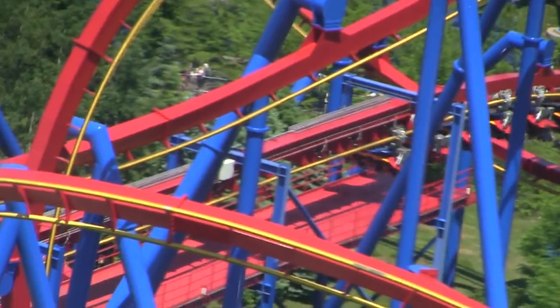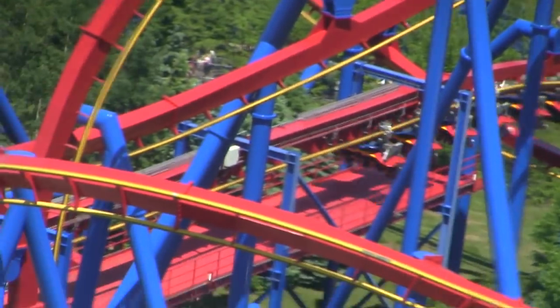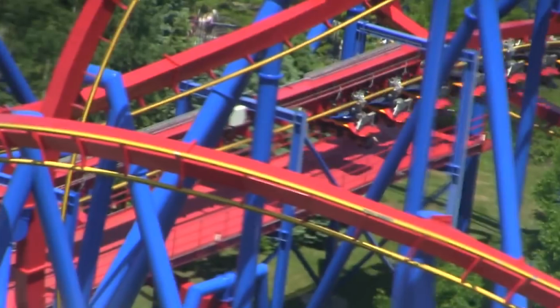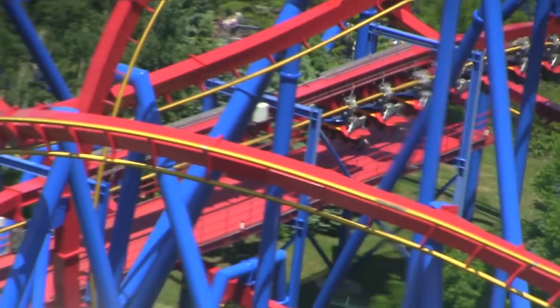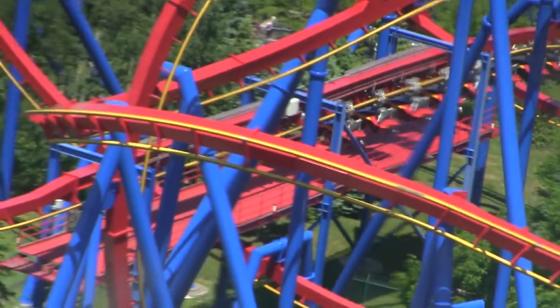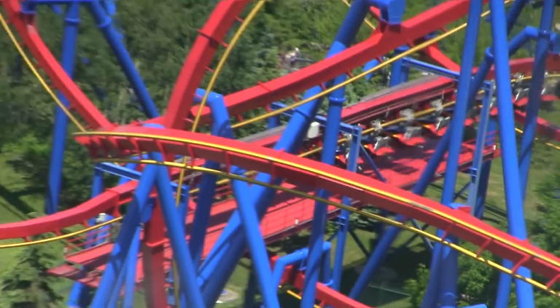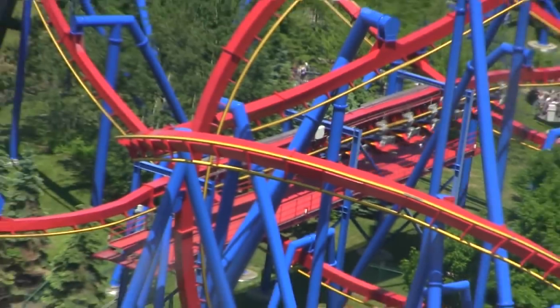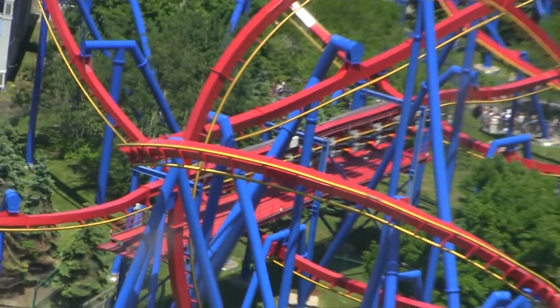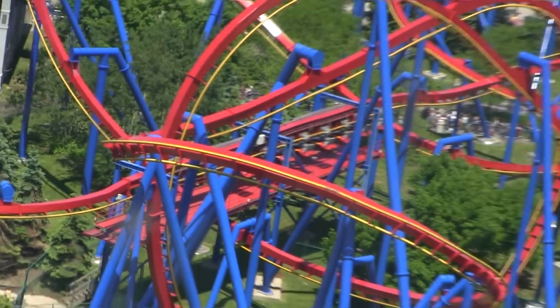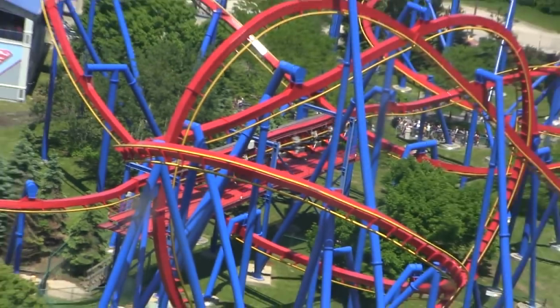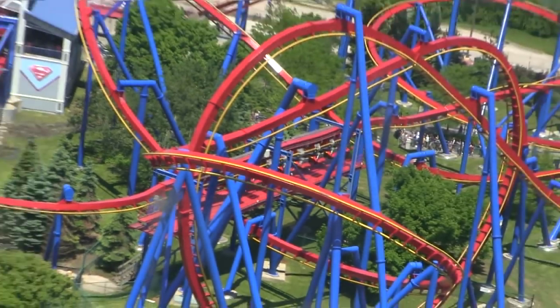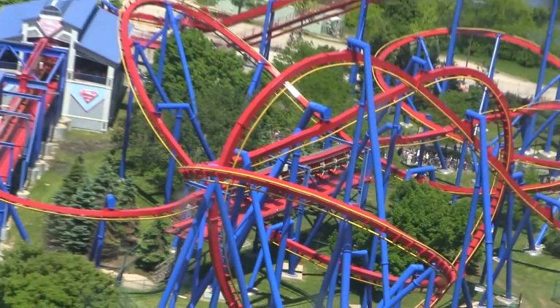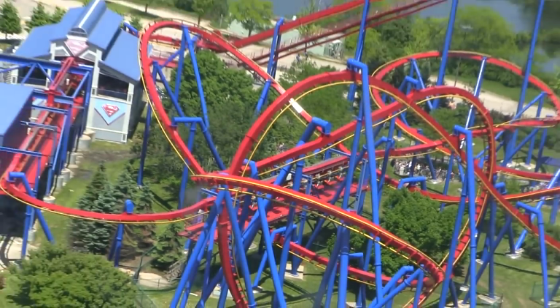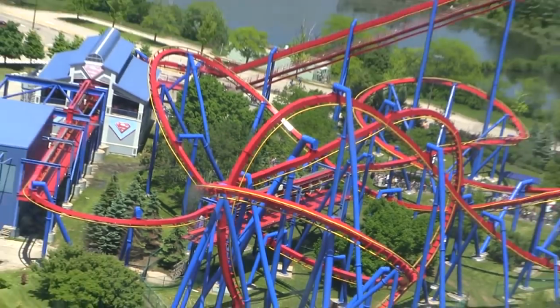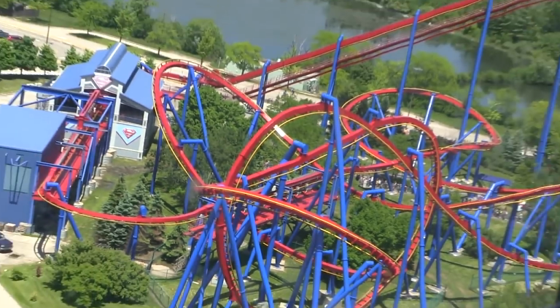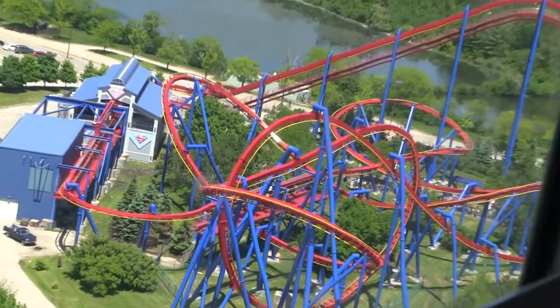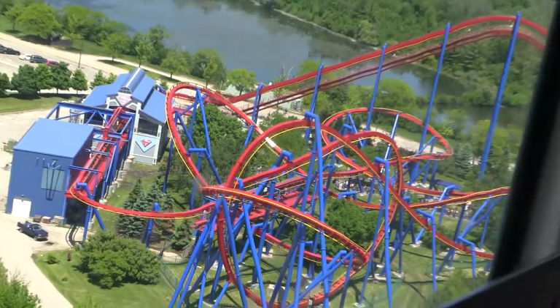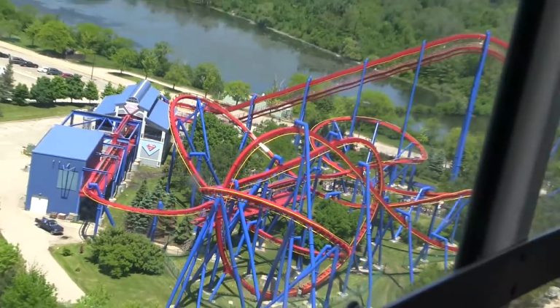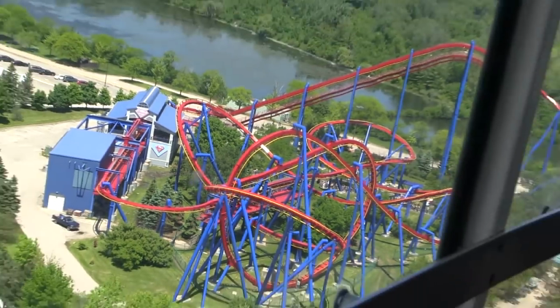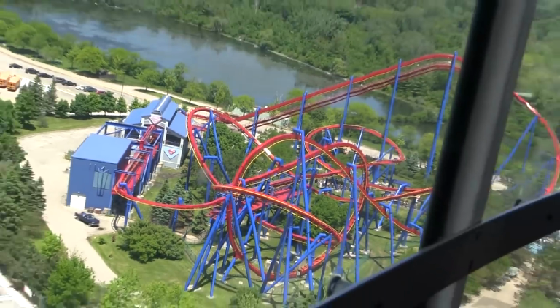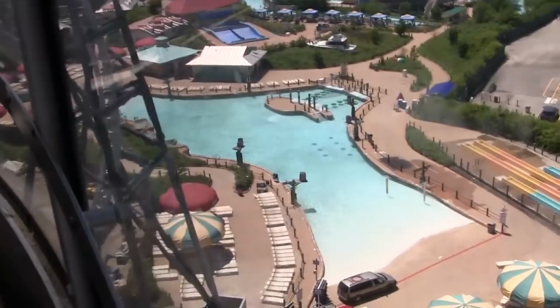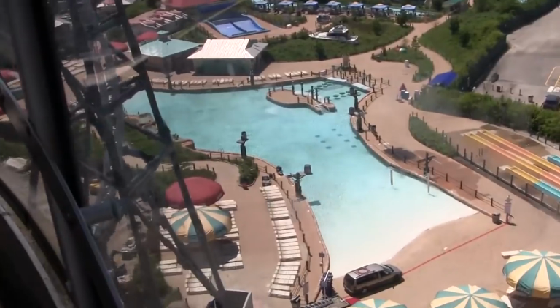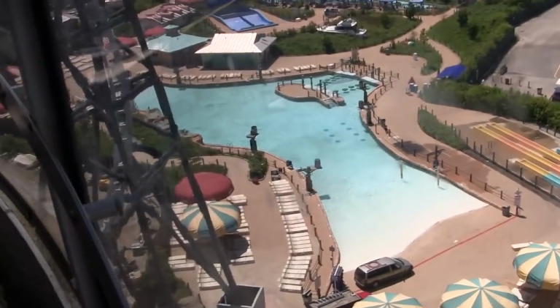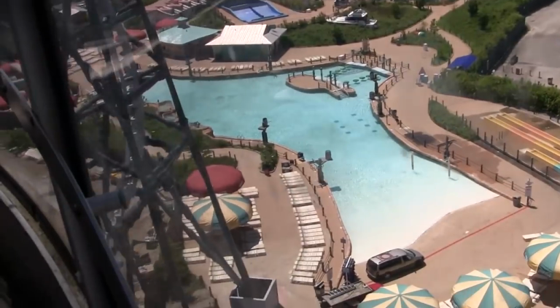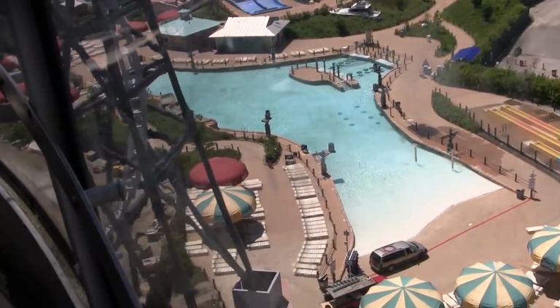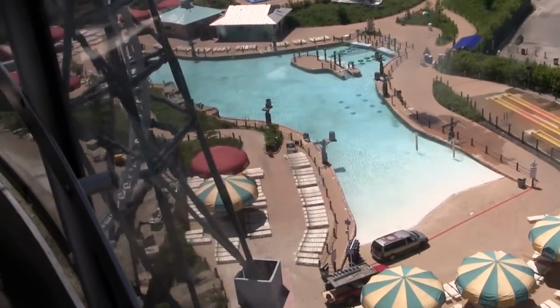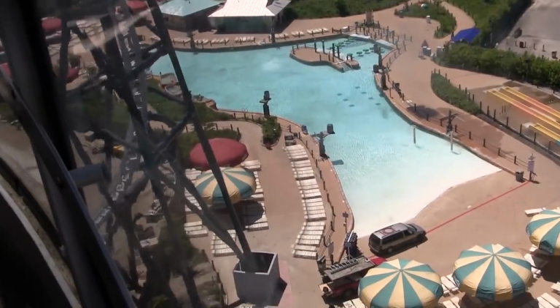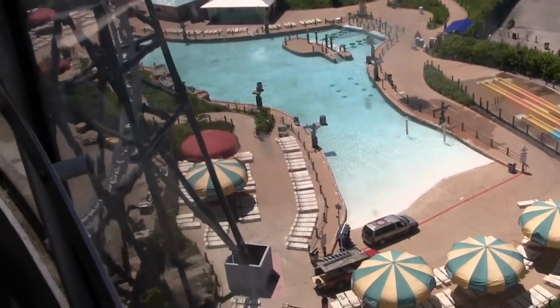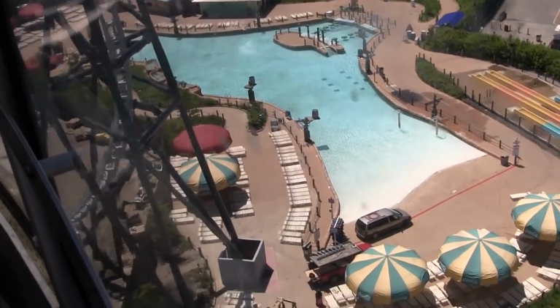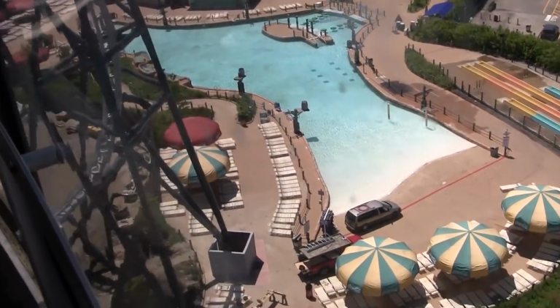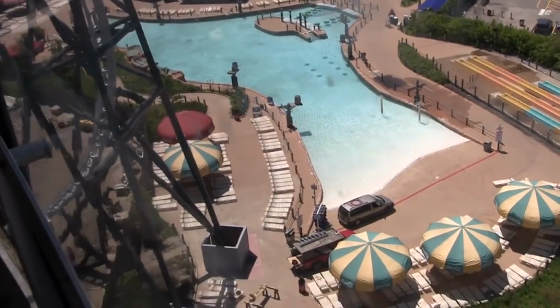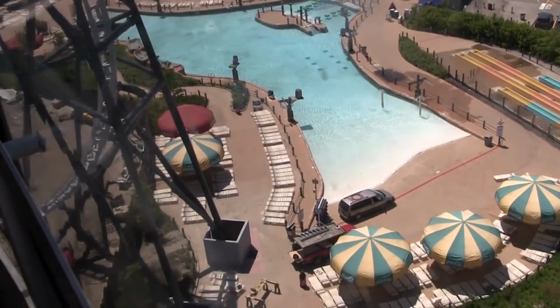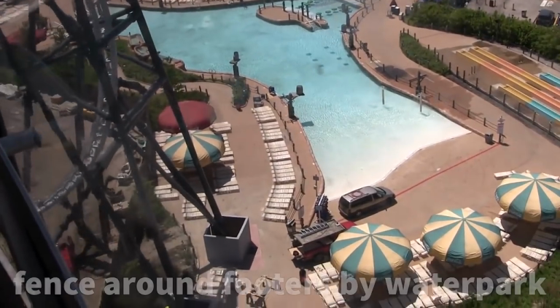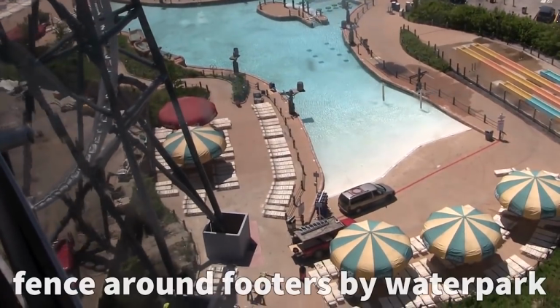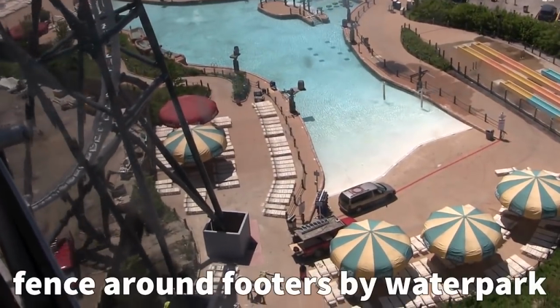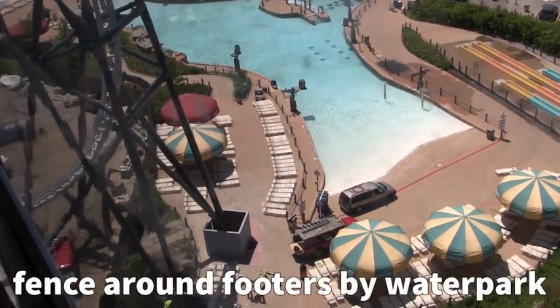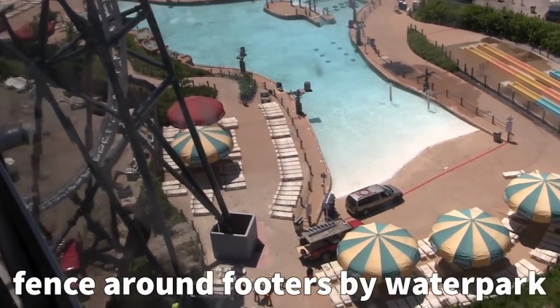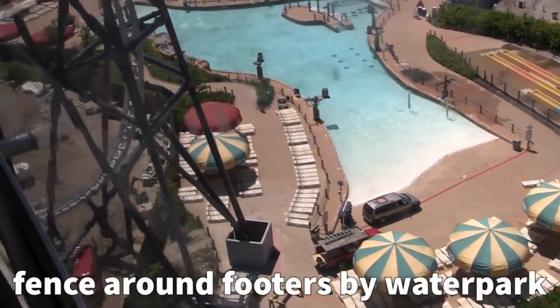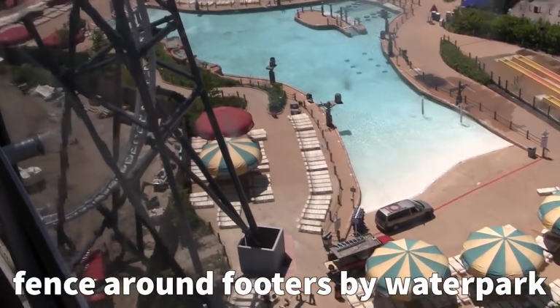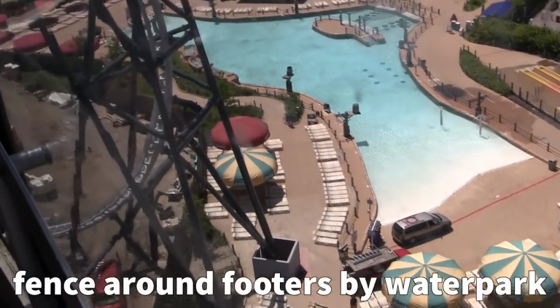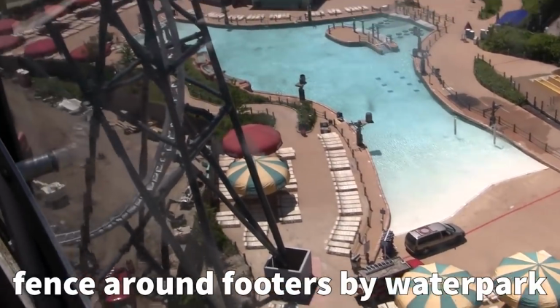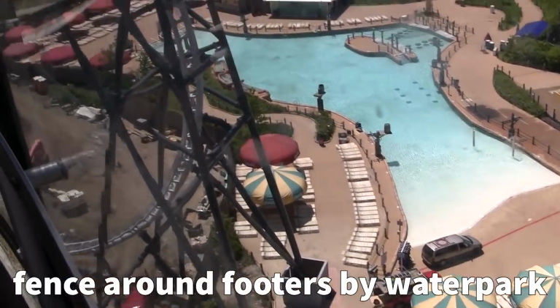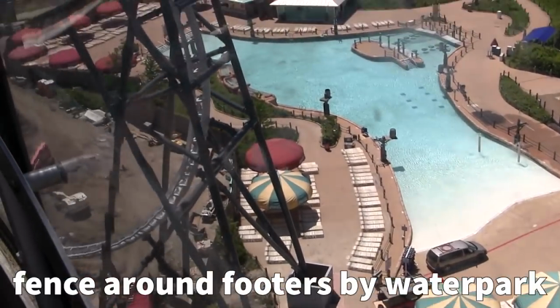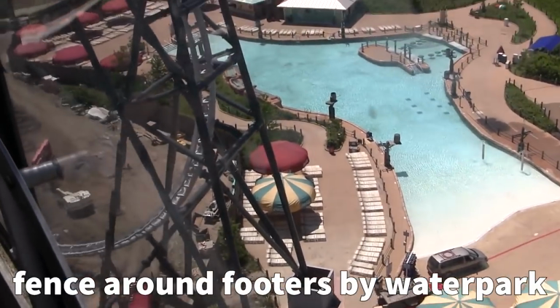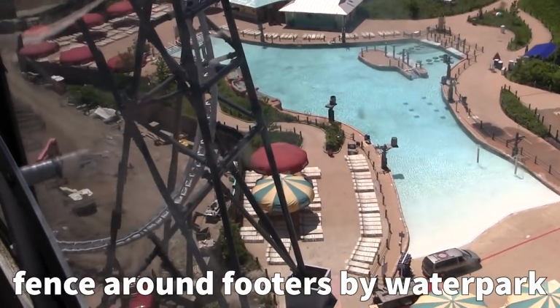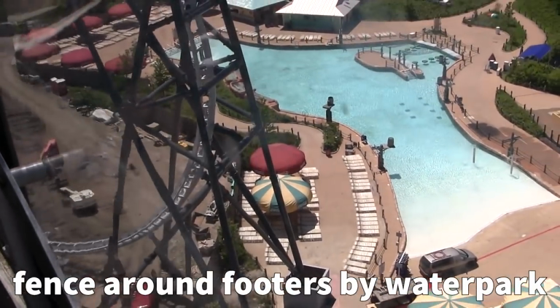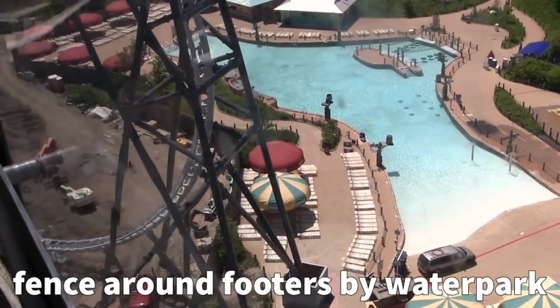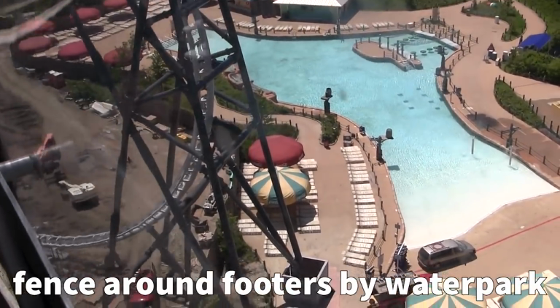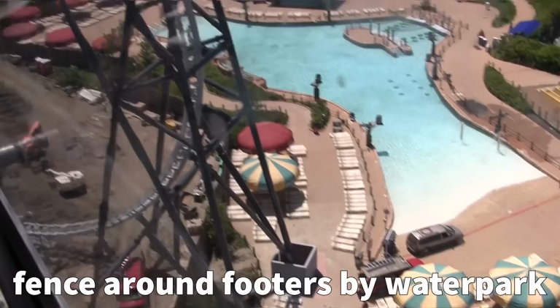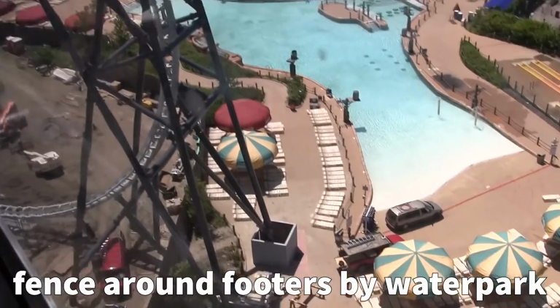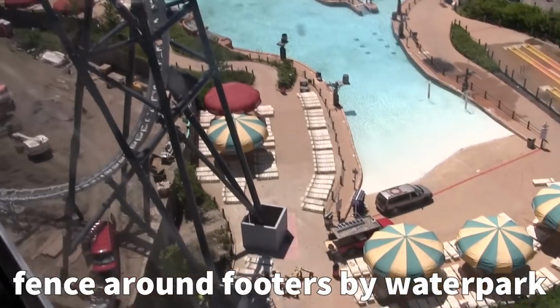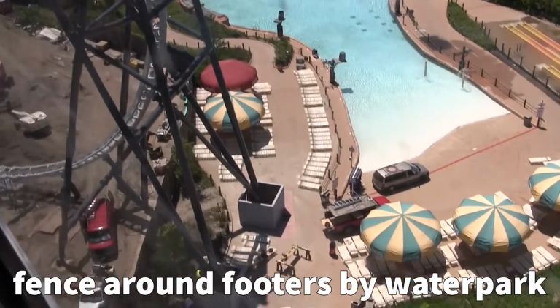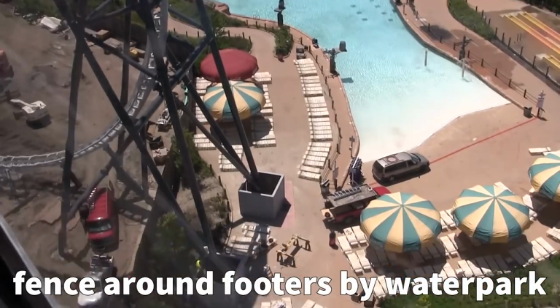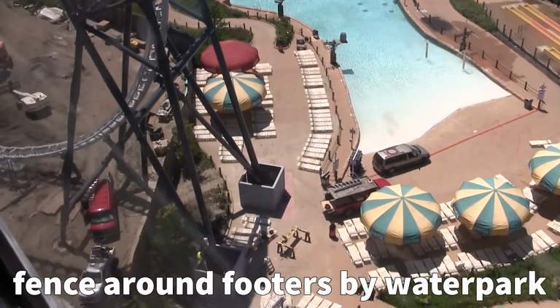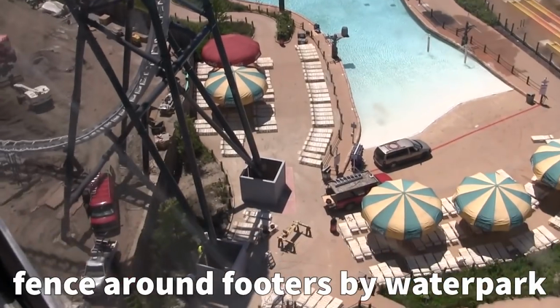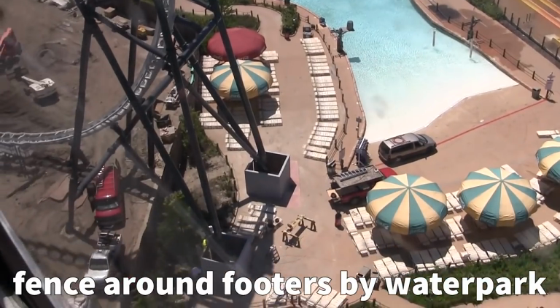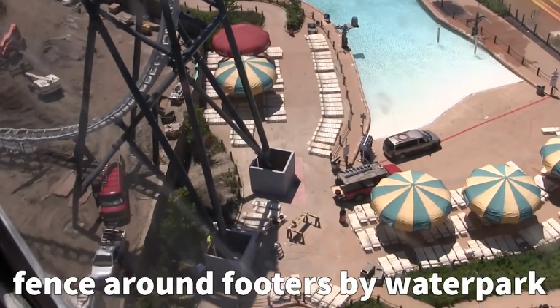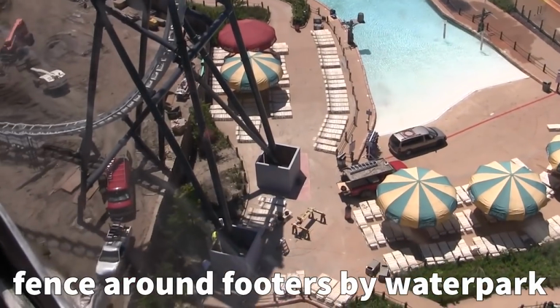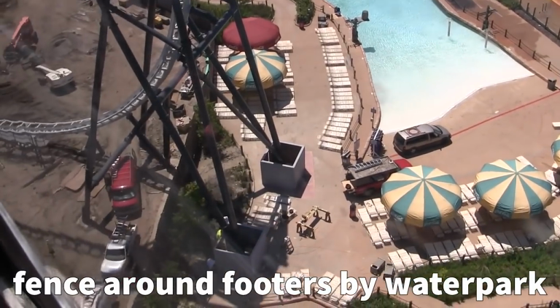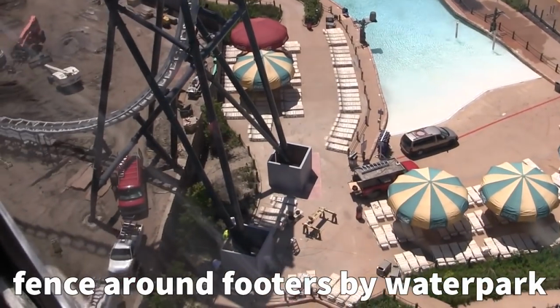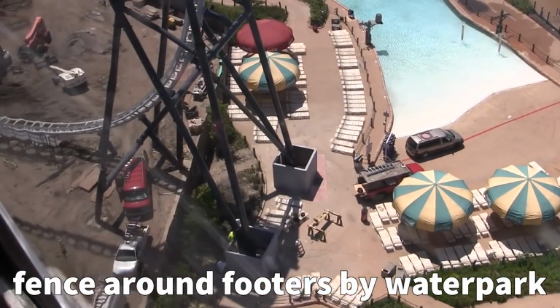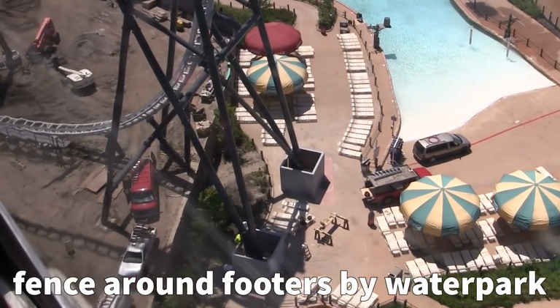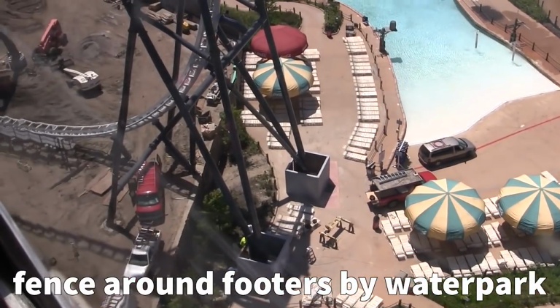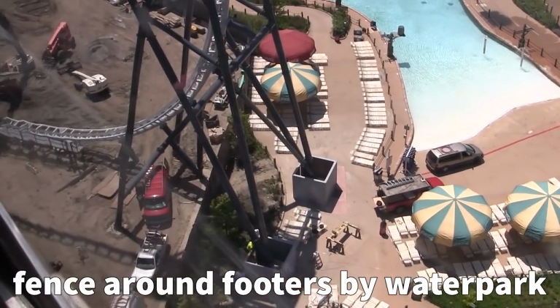Whether you're looking for hot dogs, burgers — we proudly debut our 17th roller coaster: Max Force.